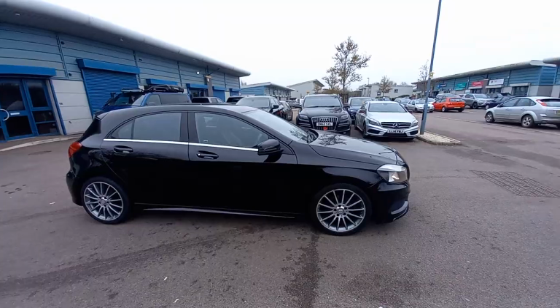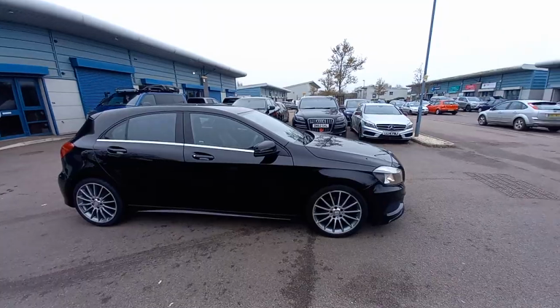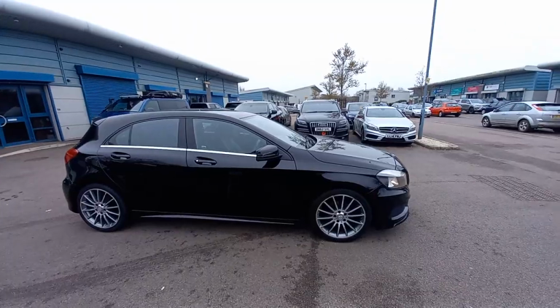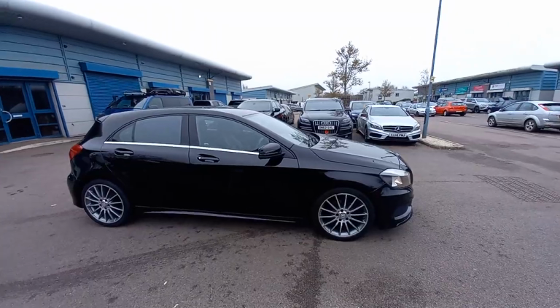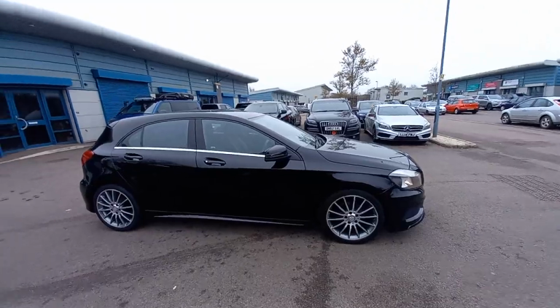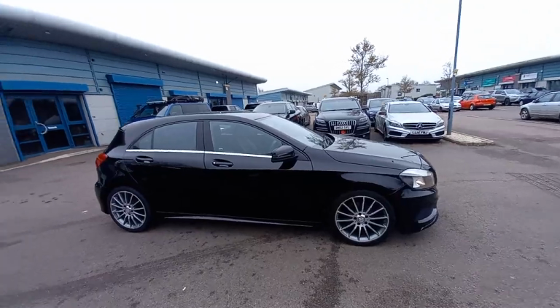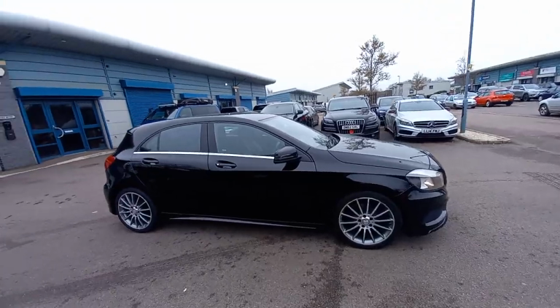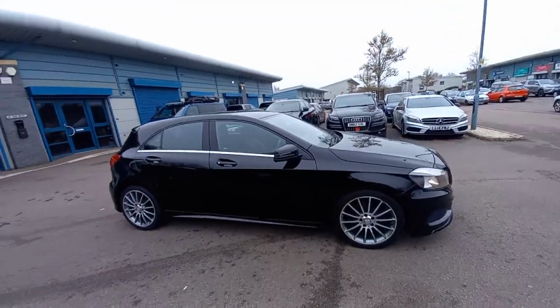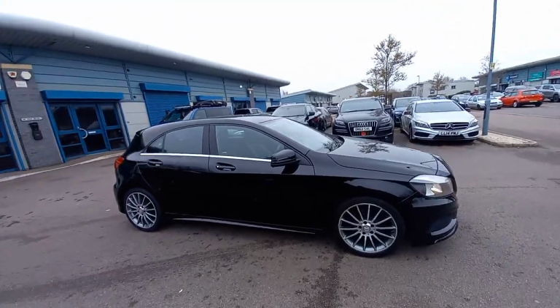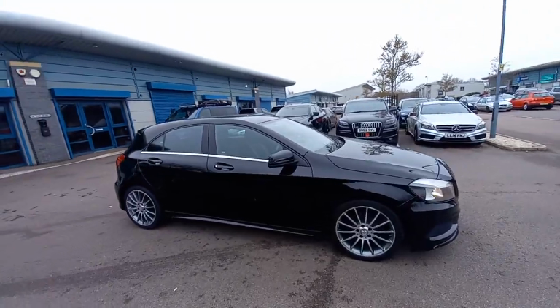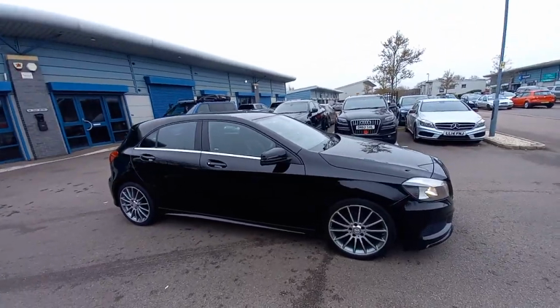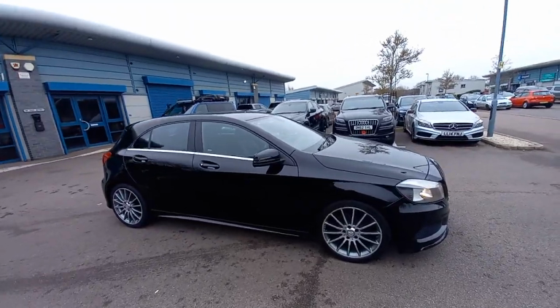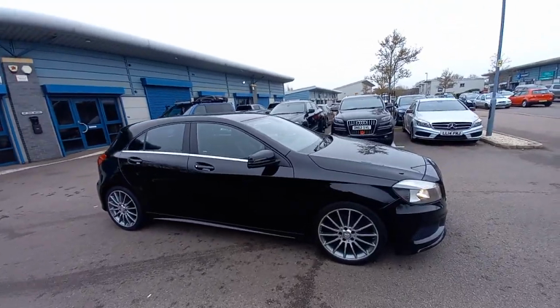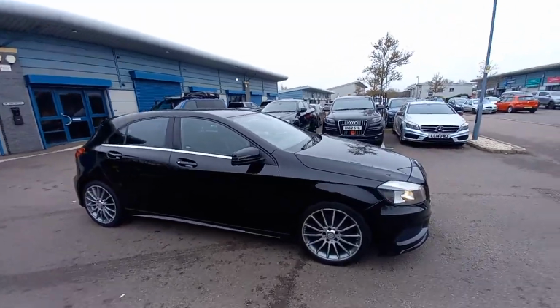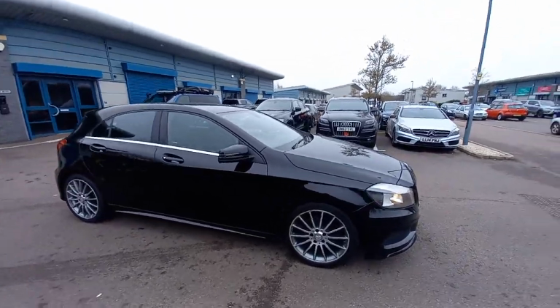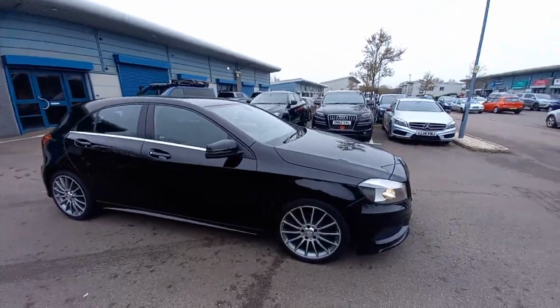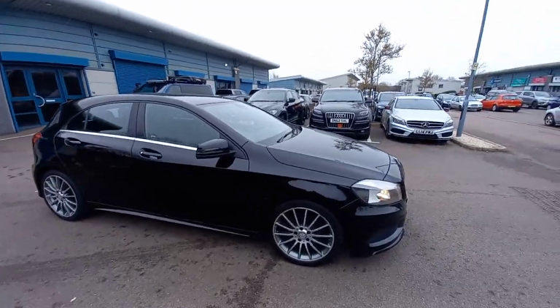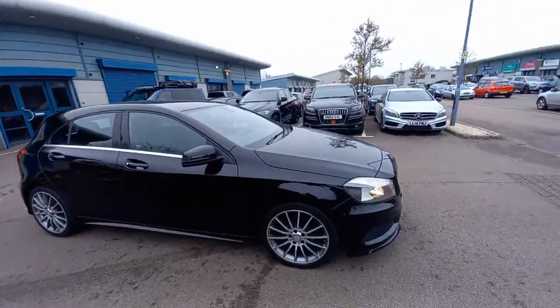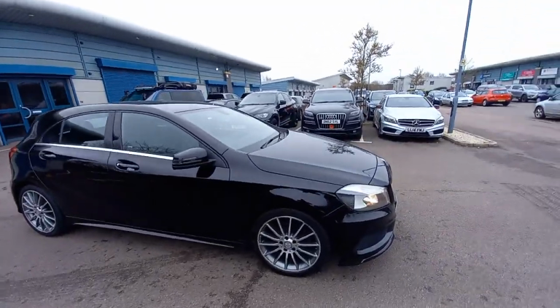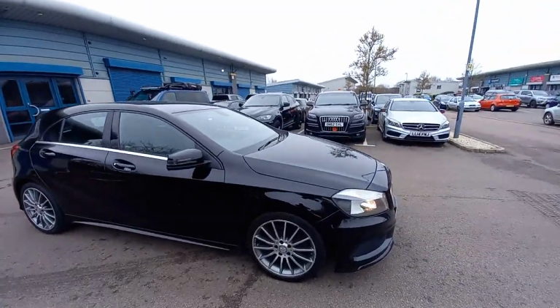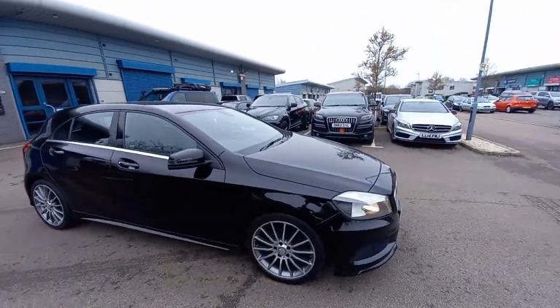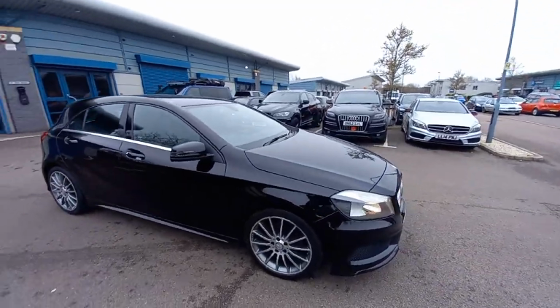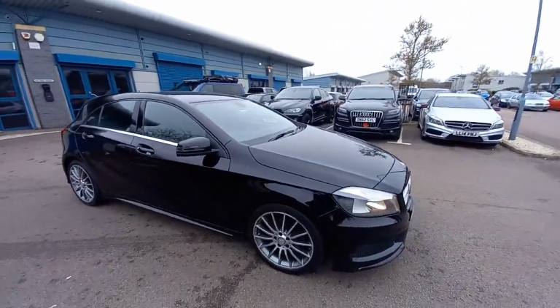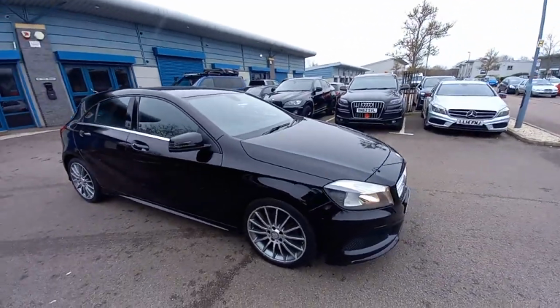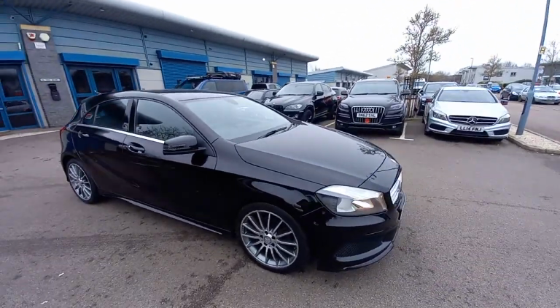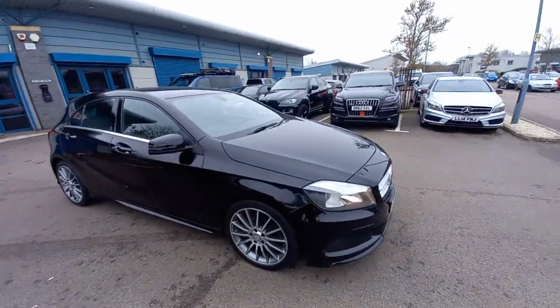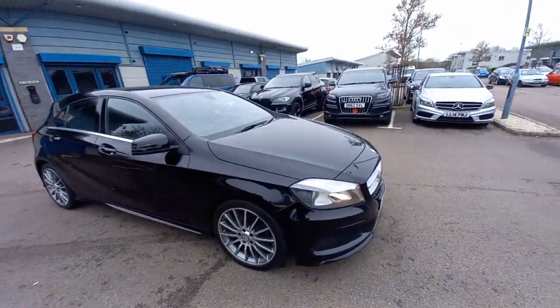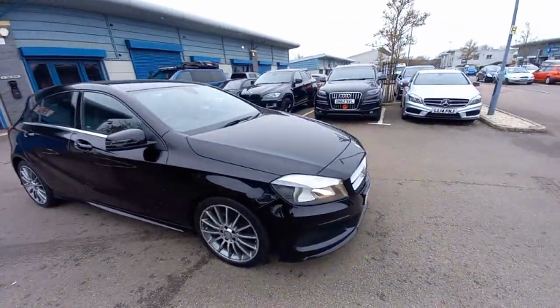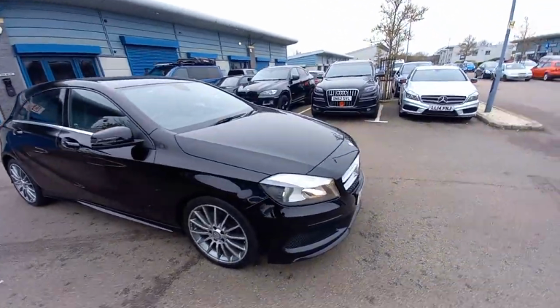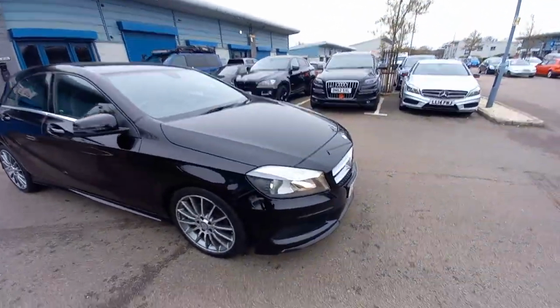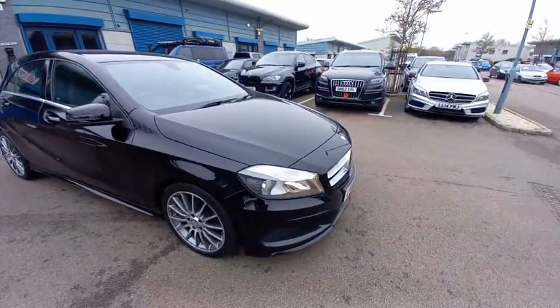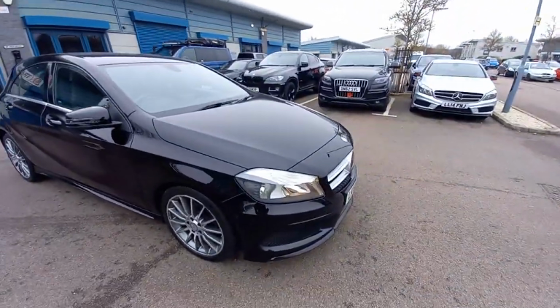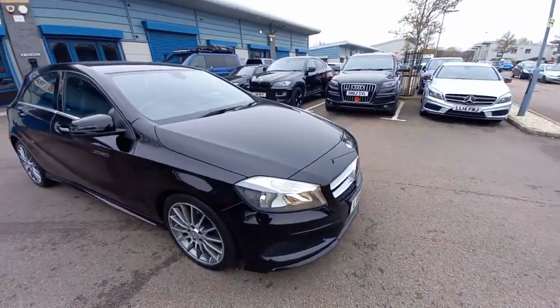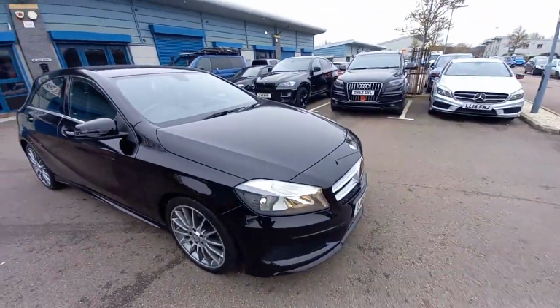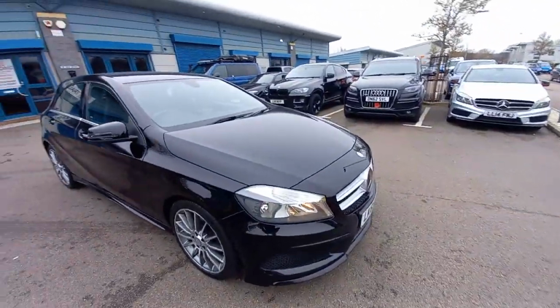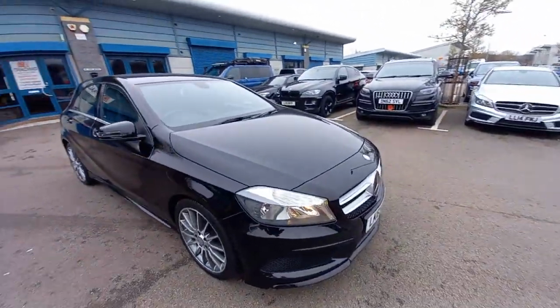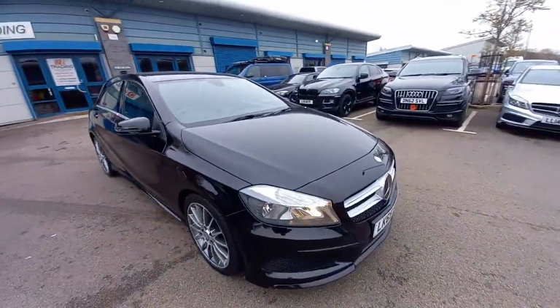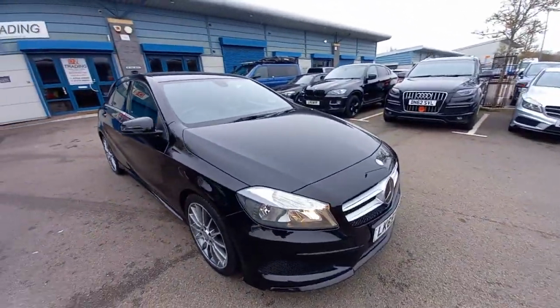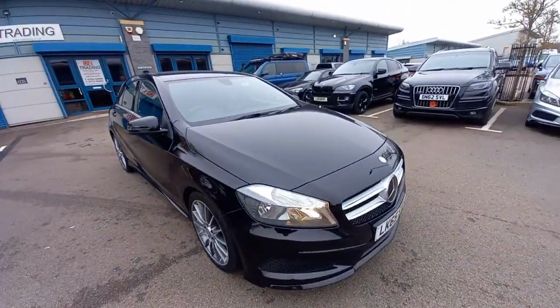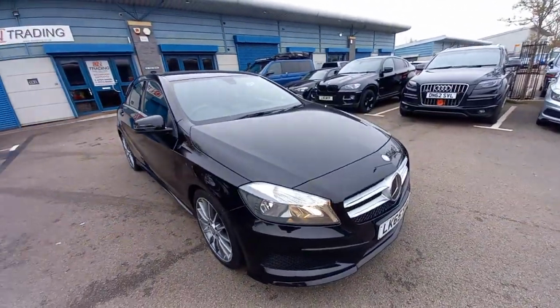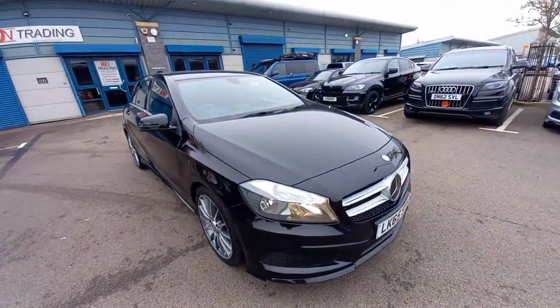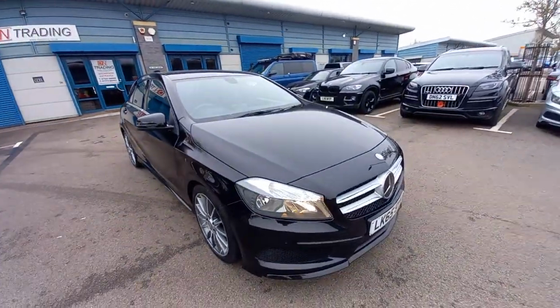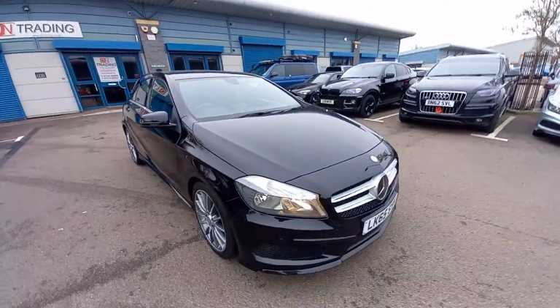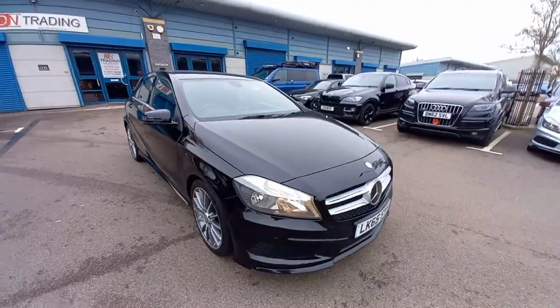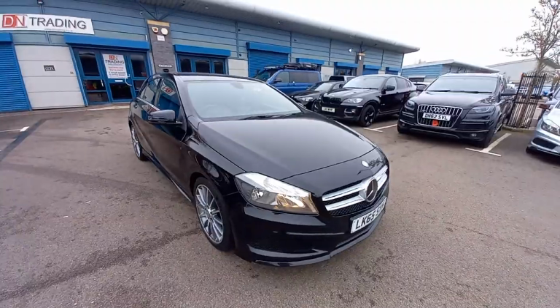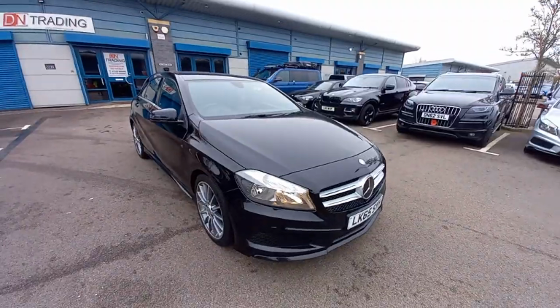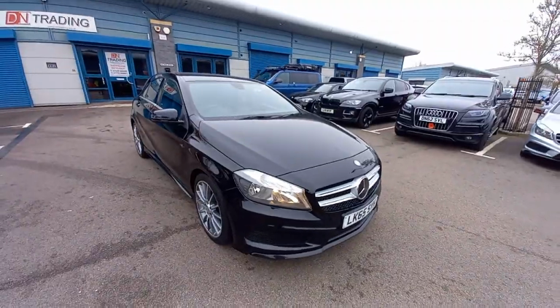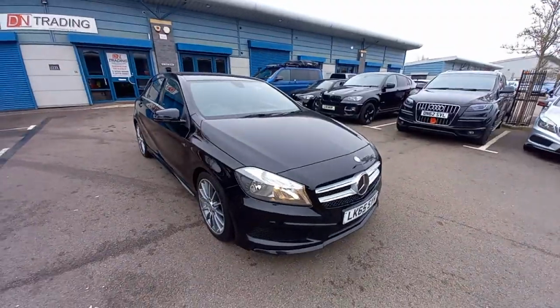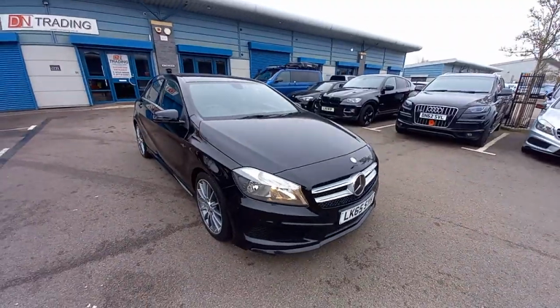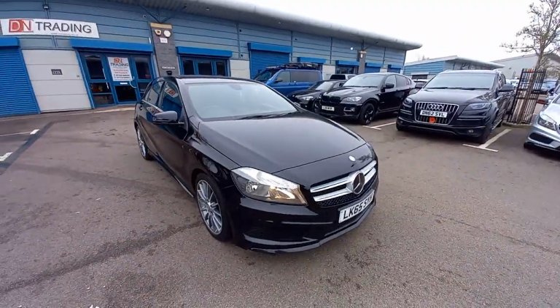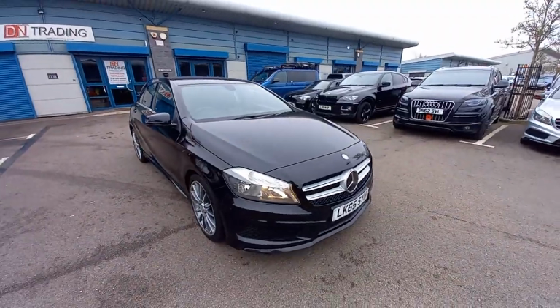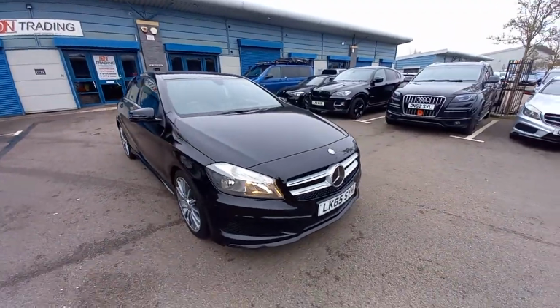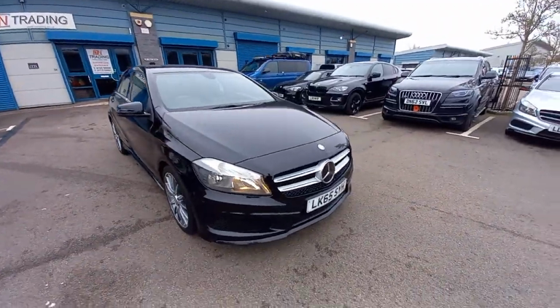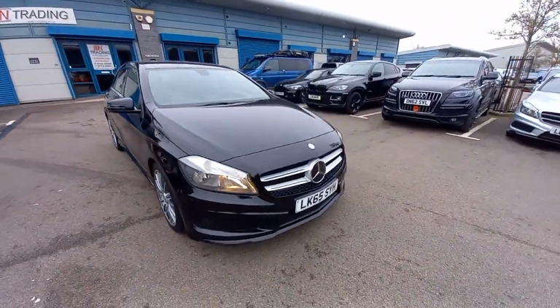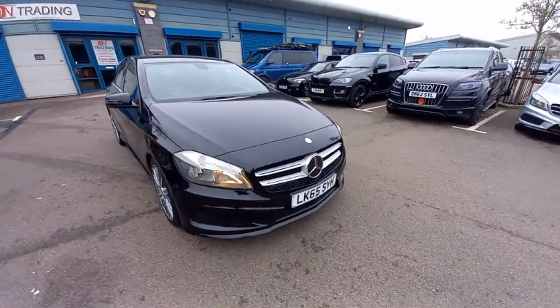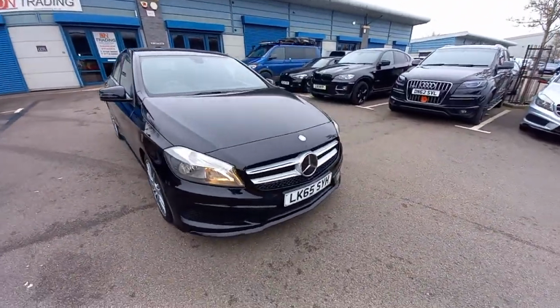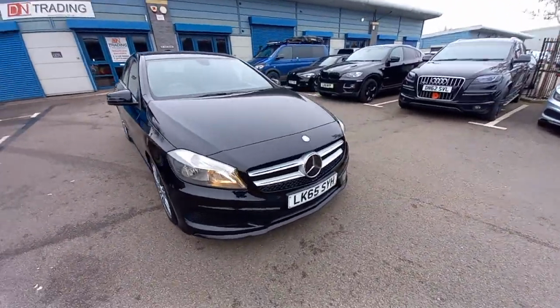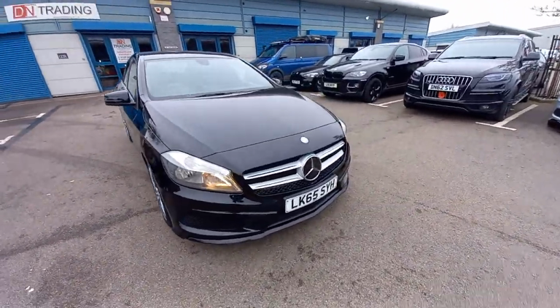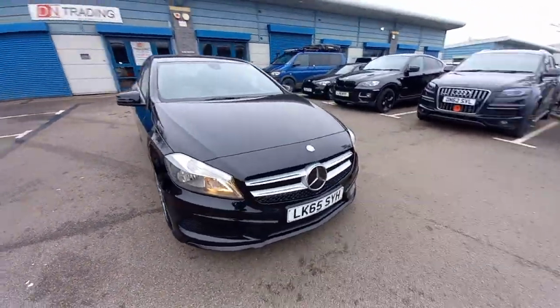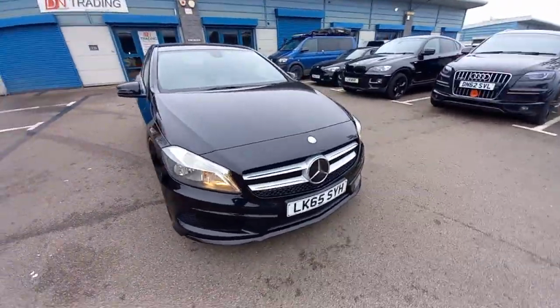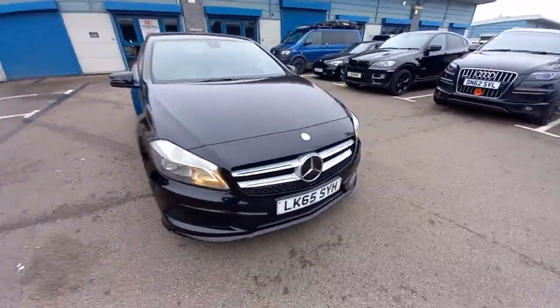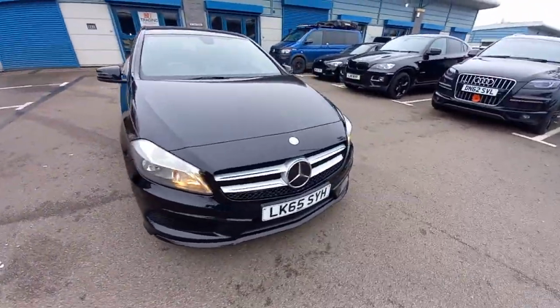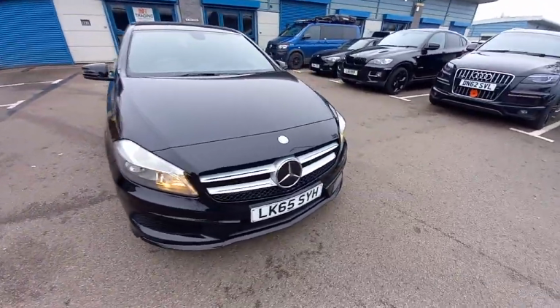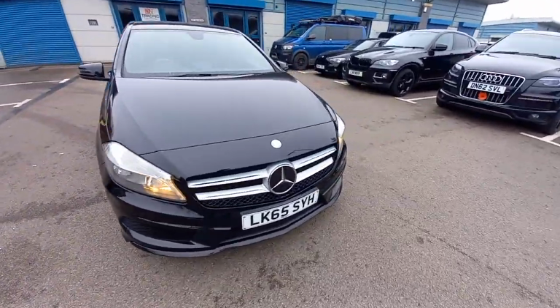Hello, welcome to this video of the Mercedes A180. This is the 1.5 turbo diesel sport model.